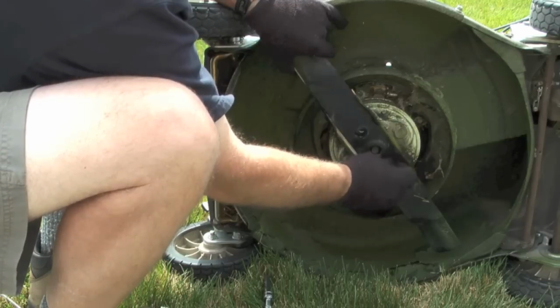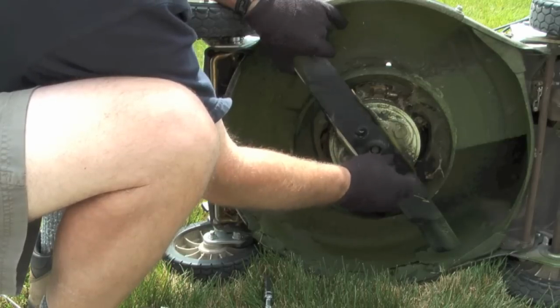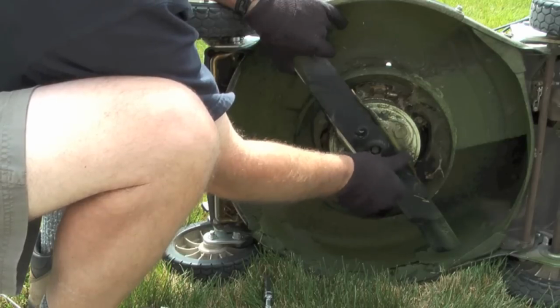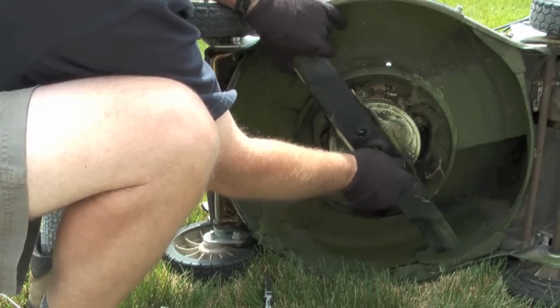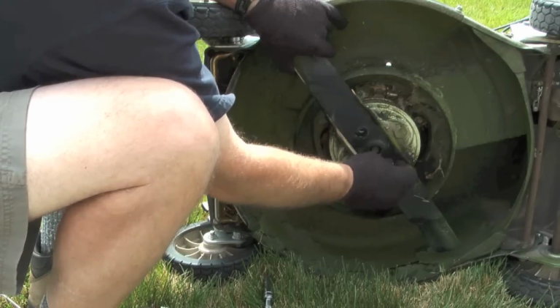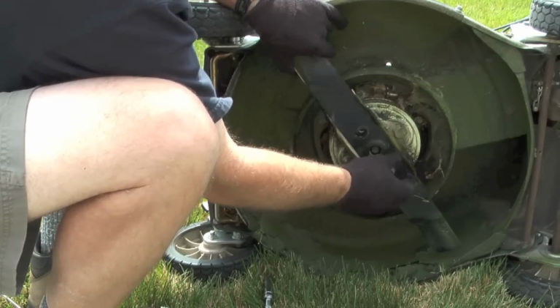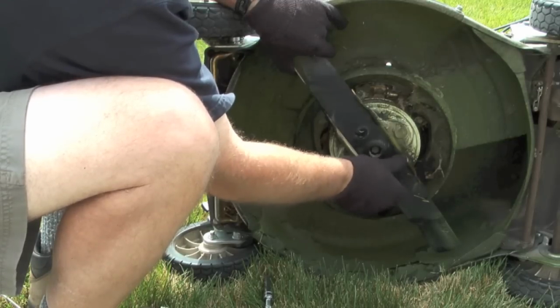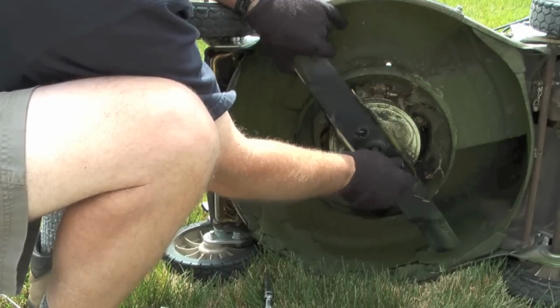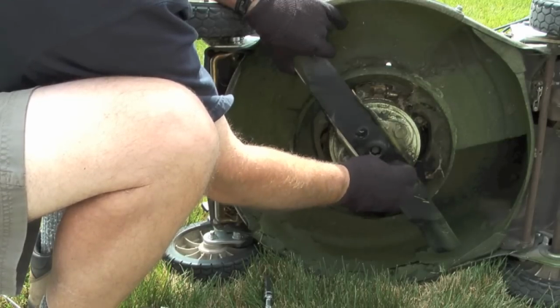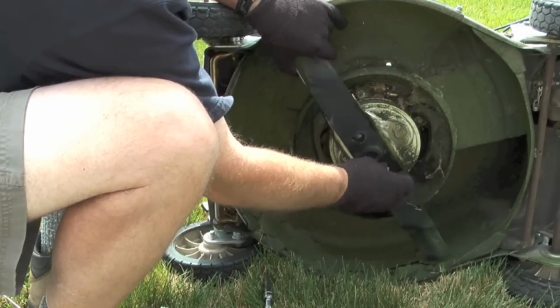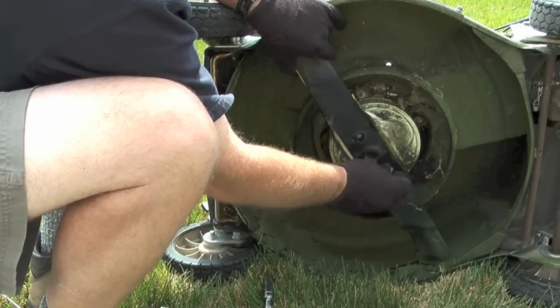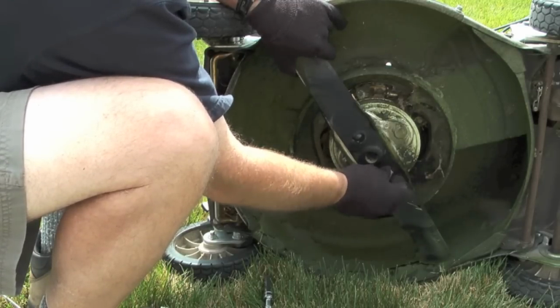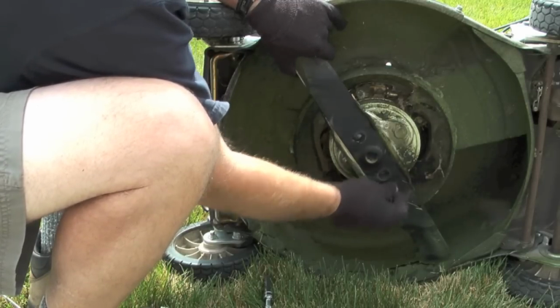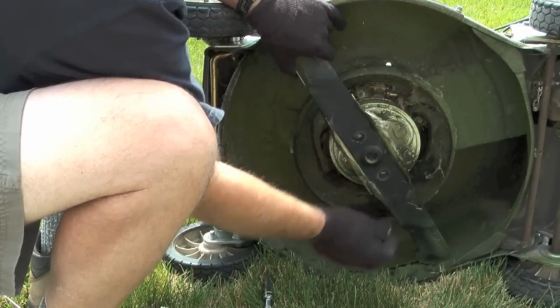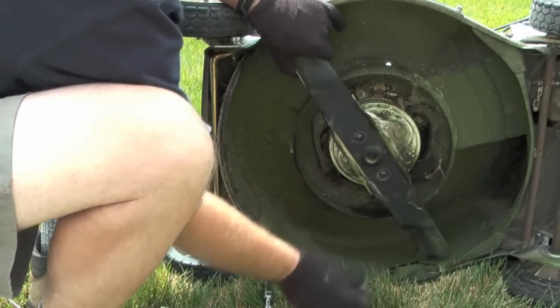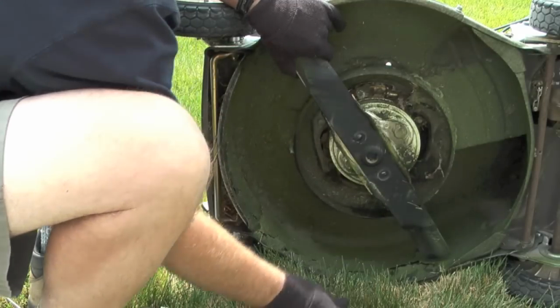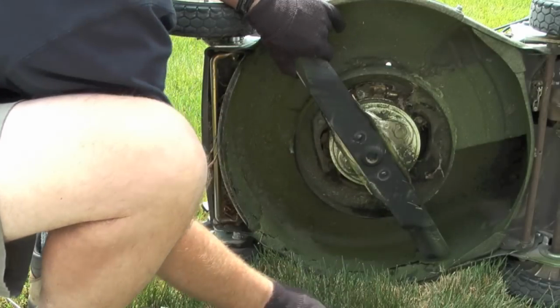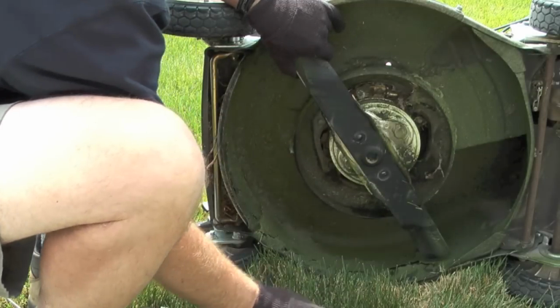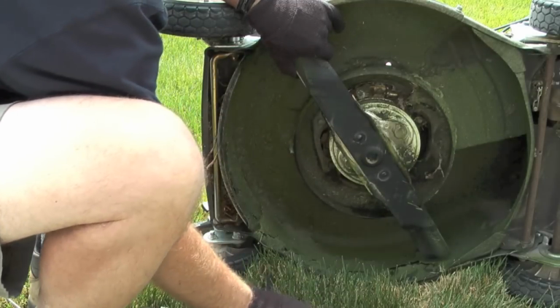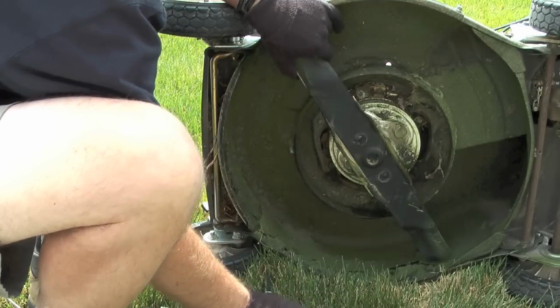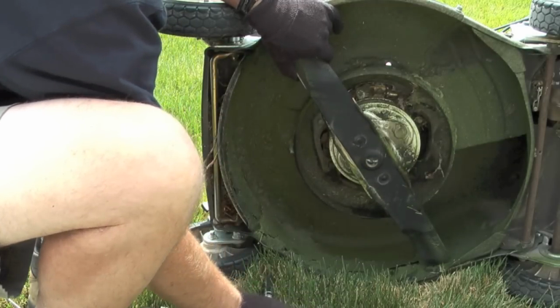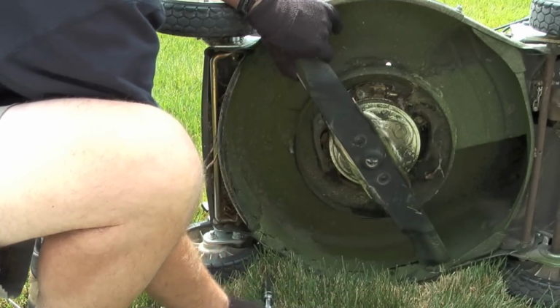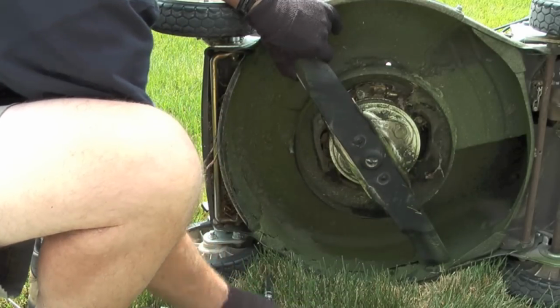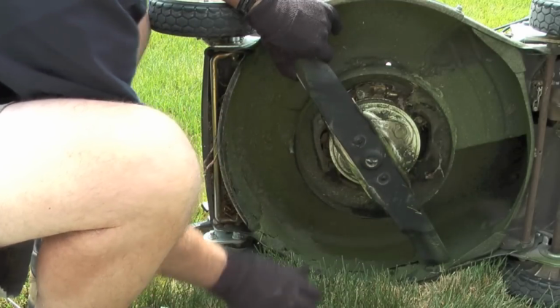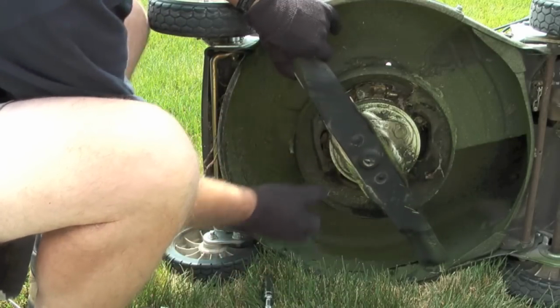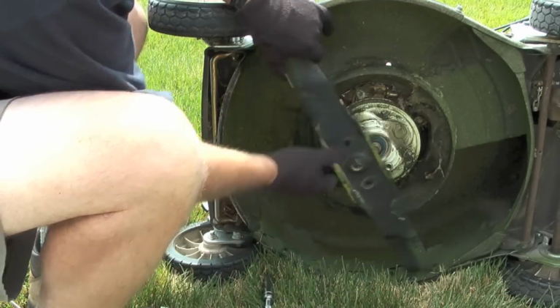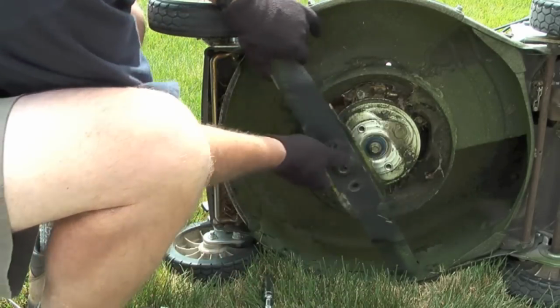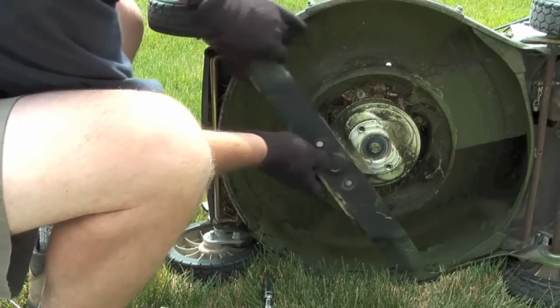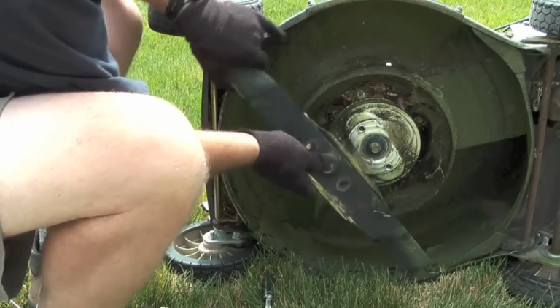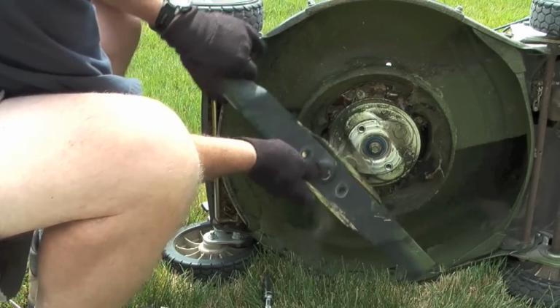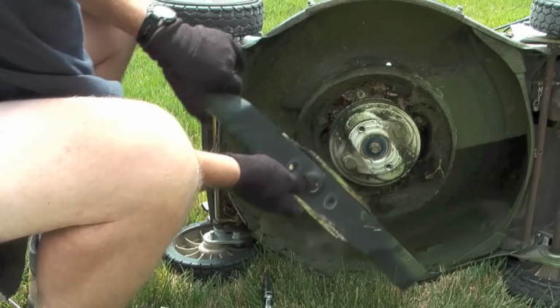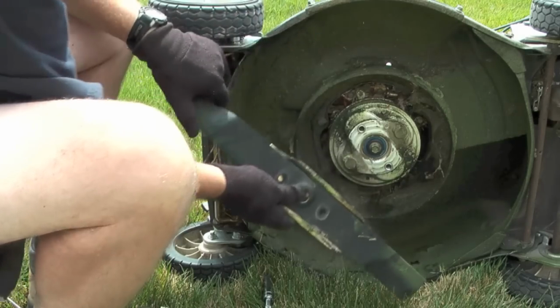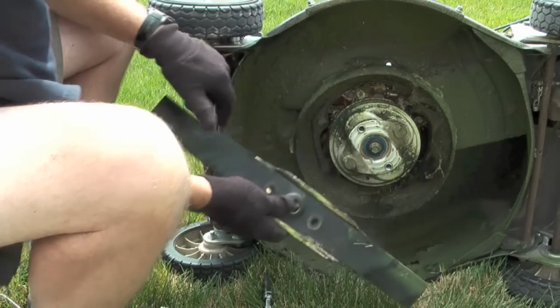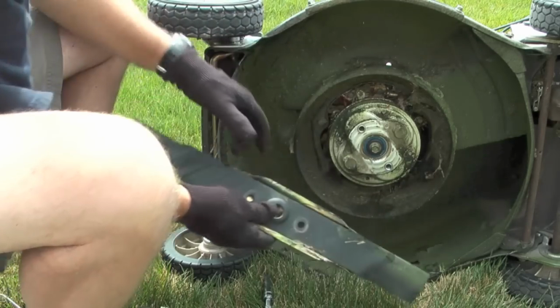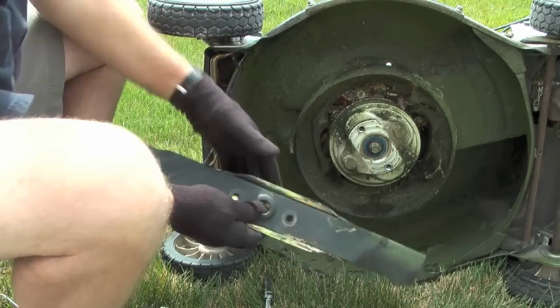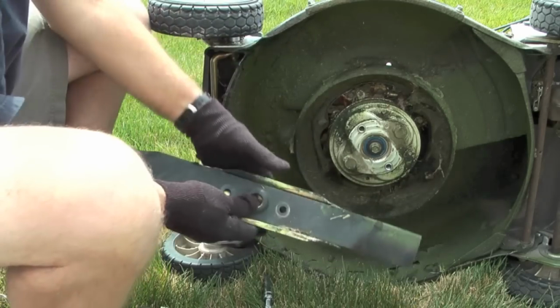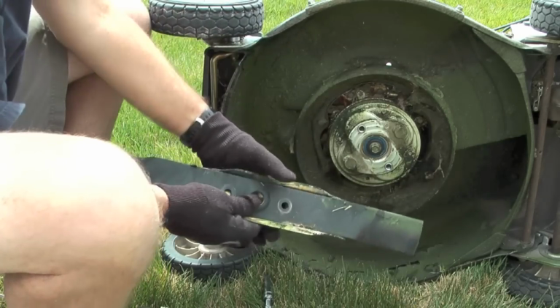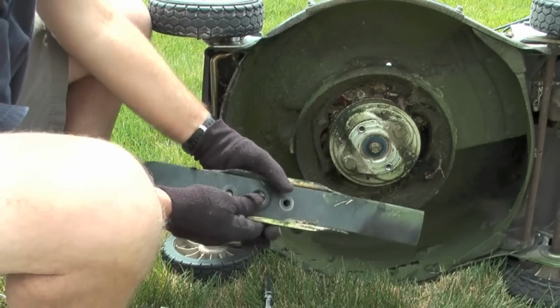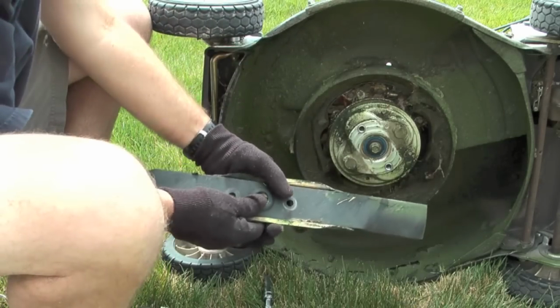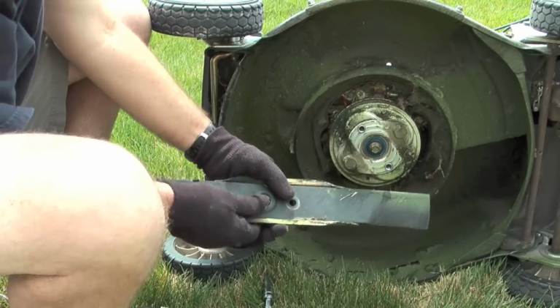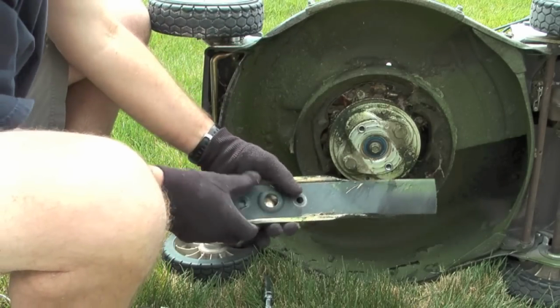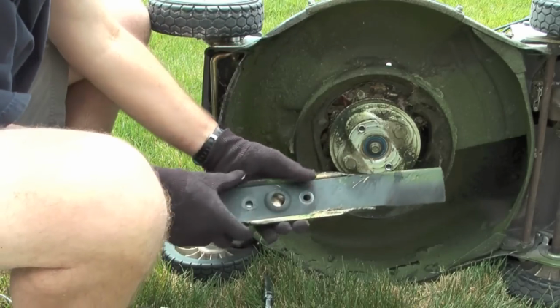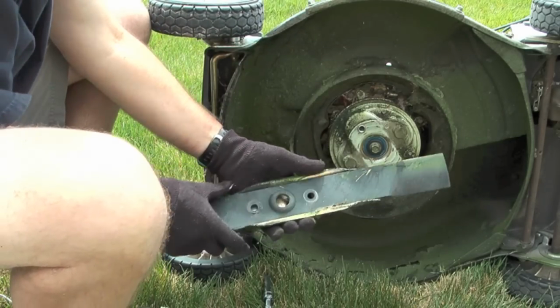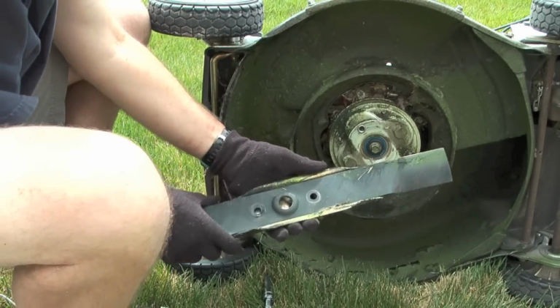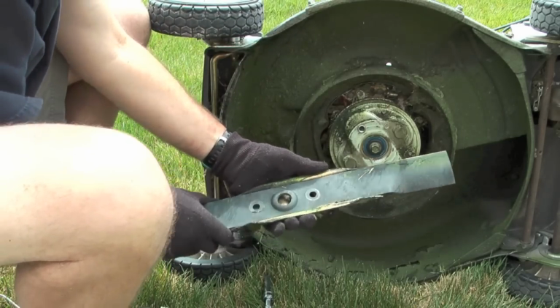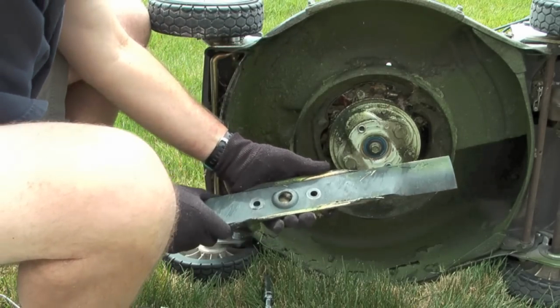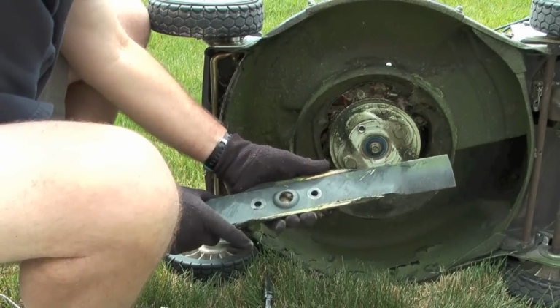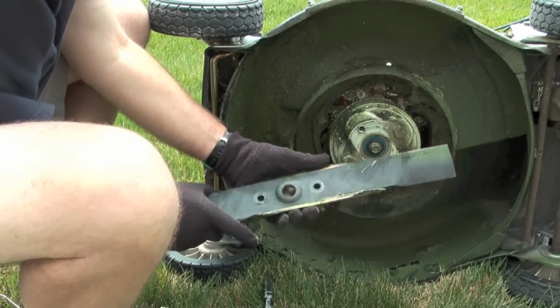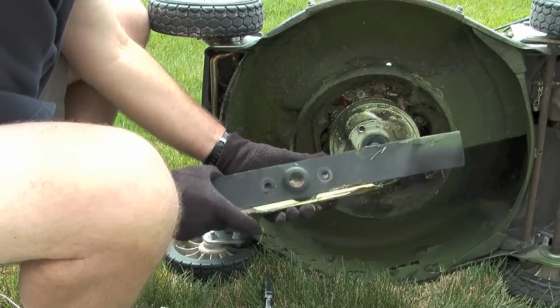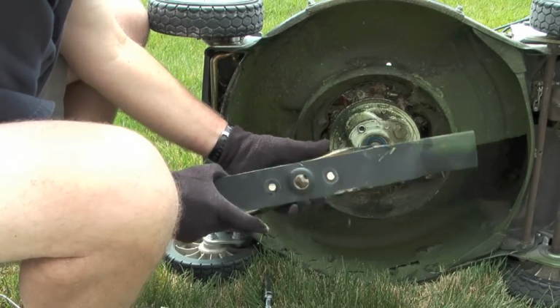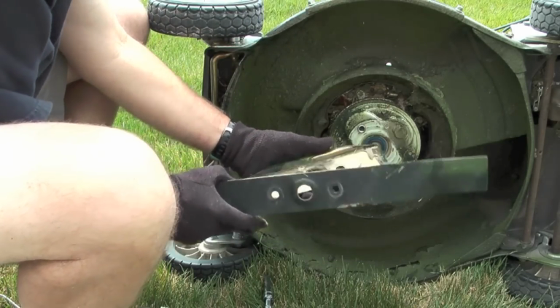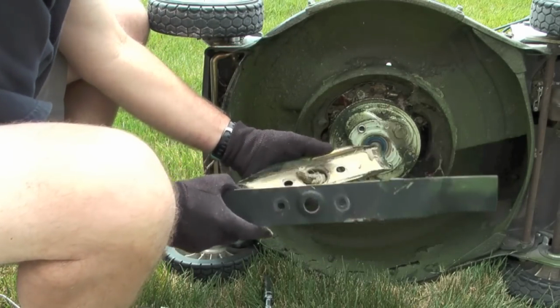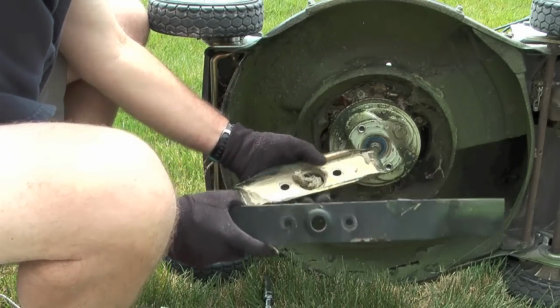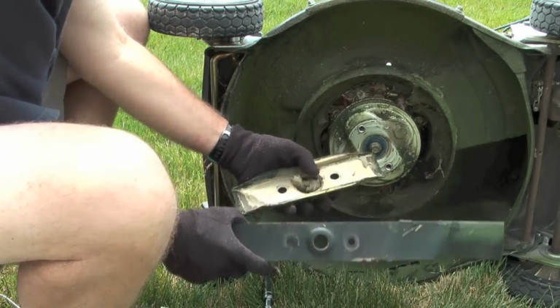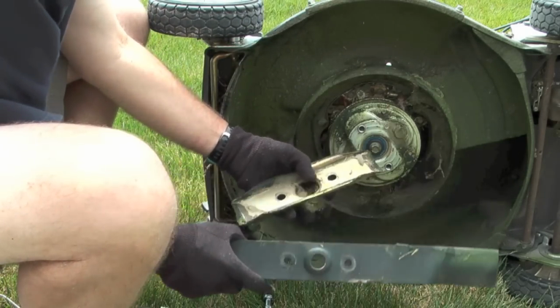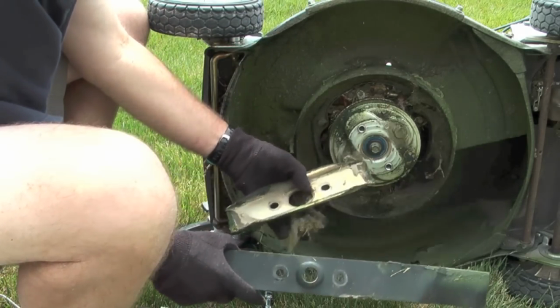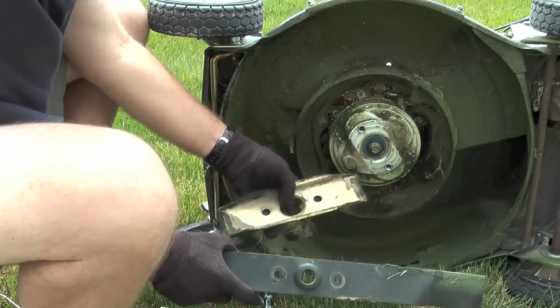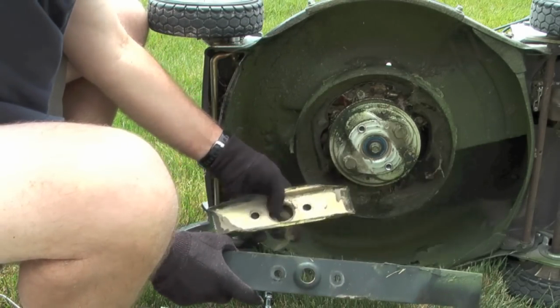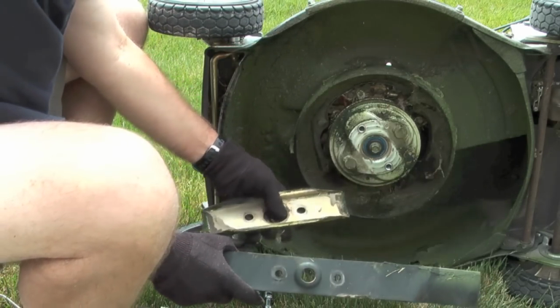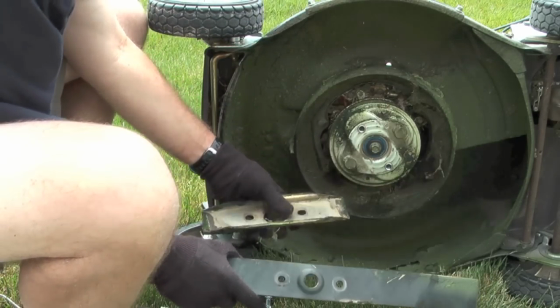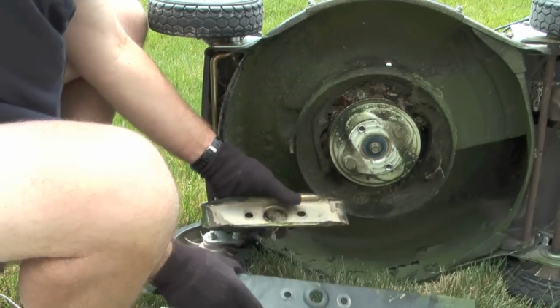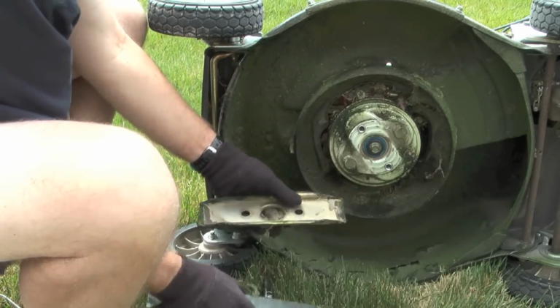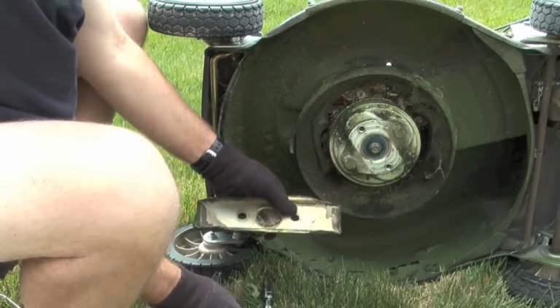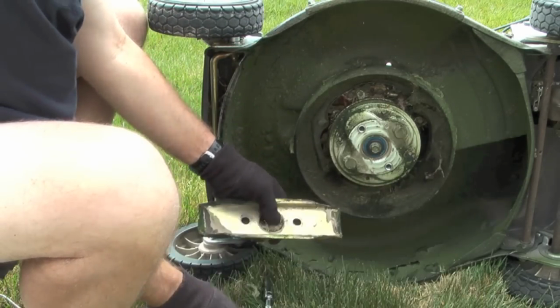Now that I have both bolts out of the blade, the blade just pops right out of the mower.